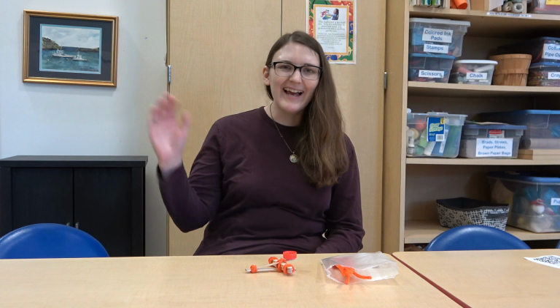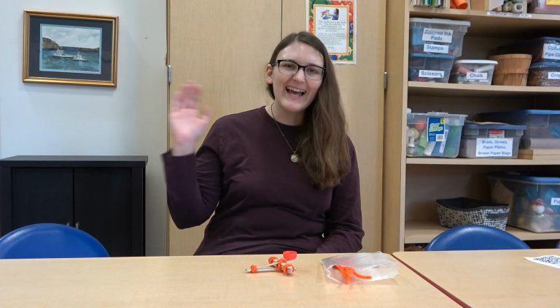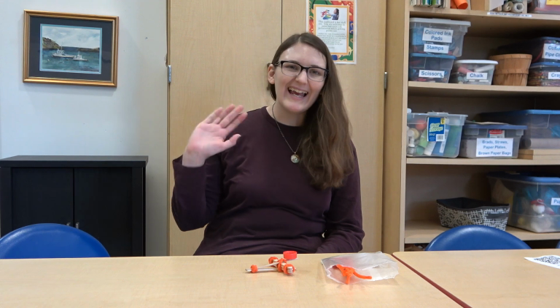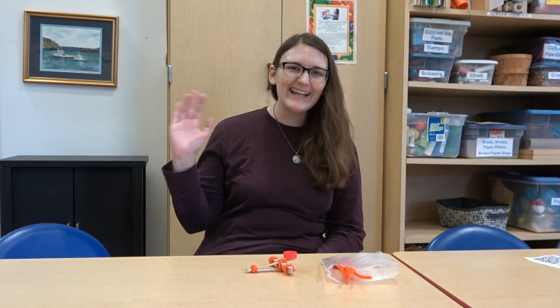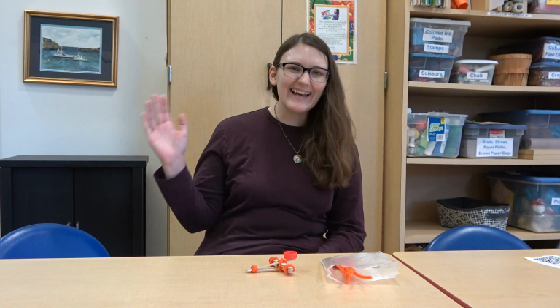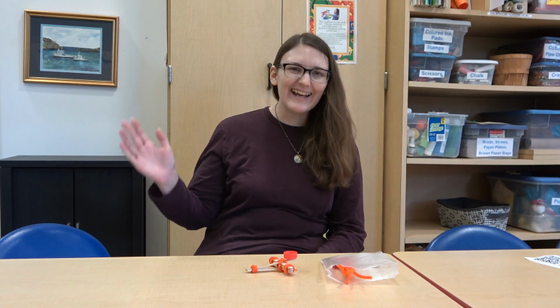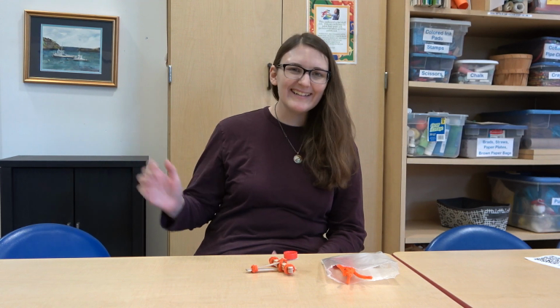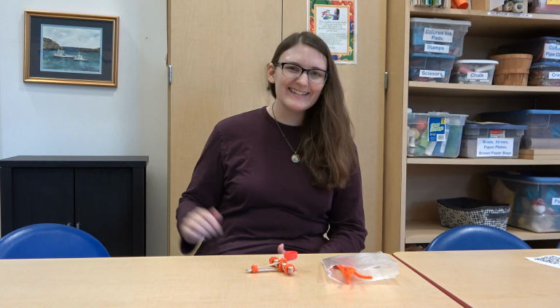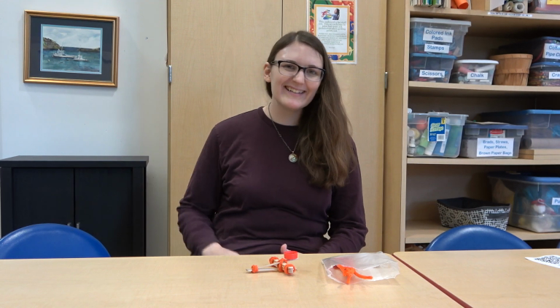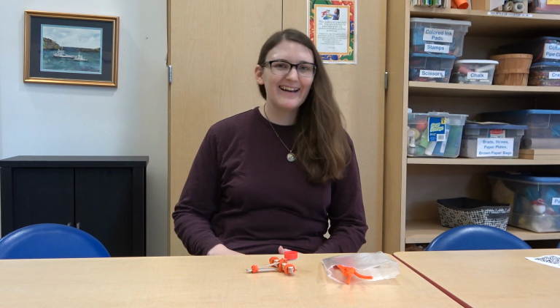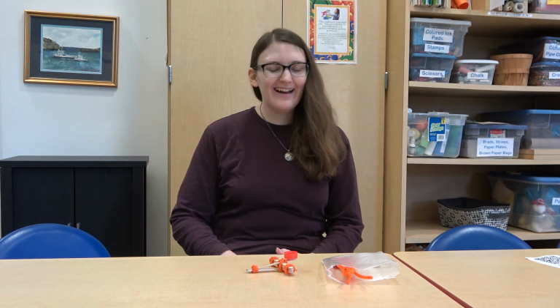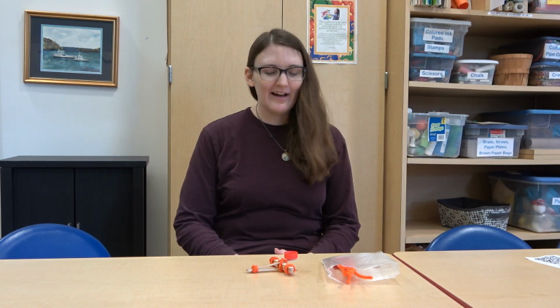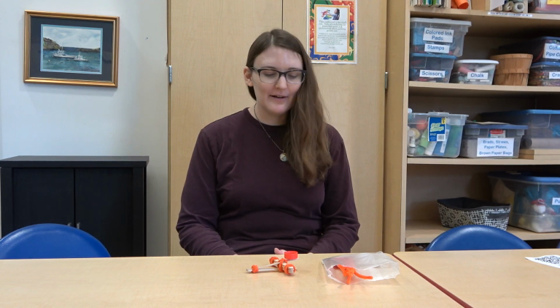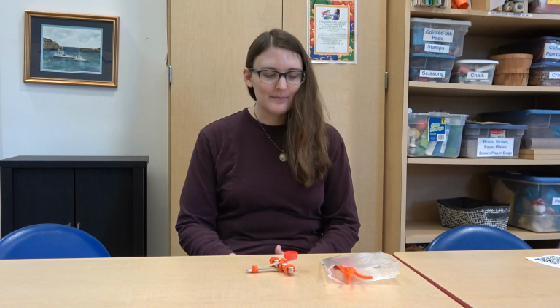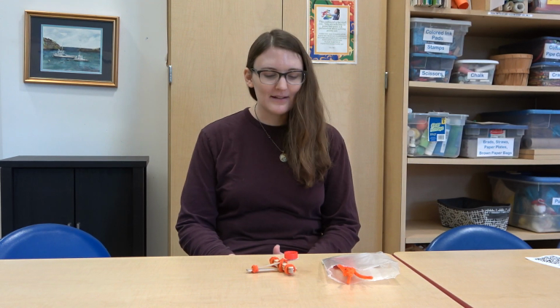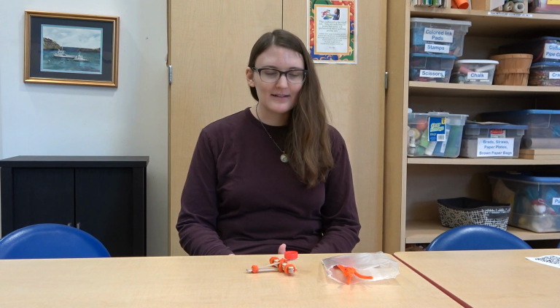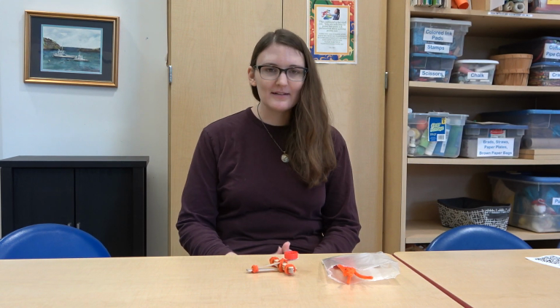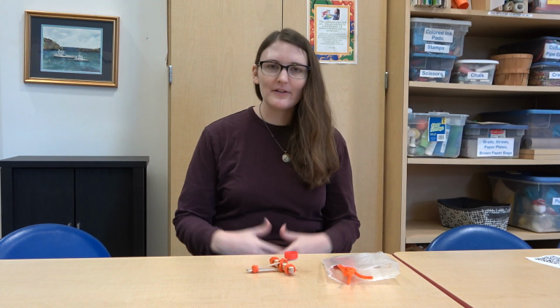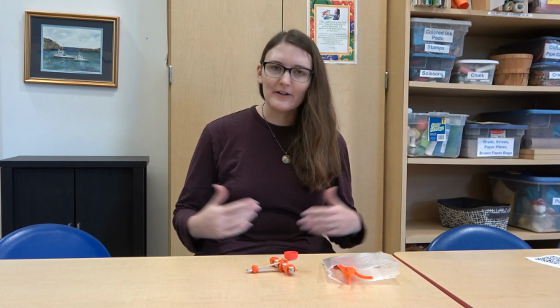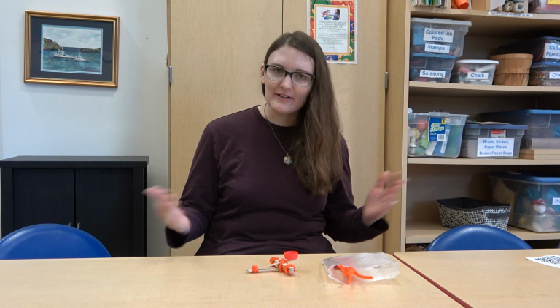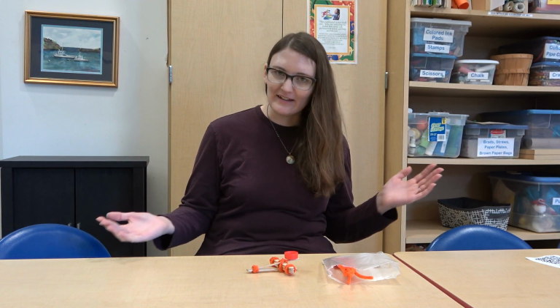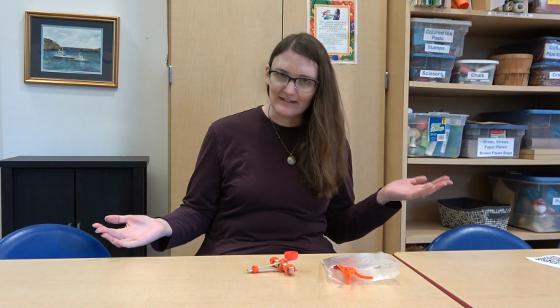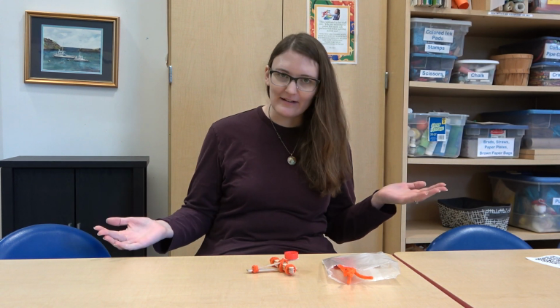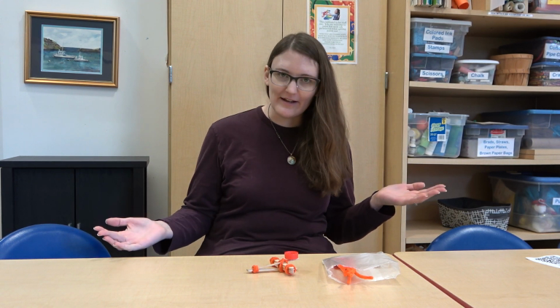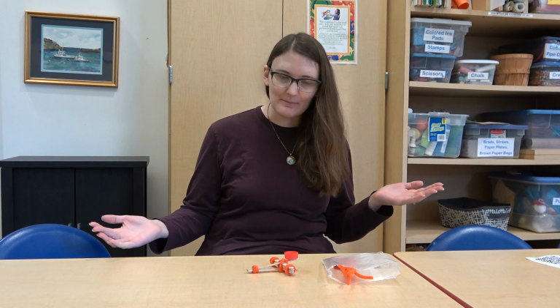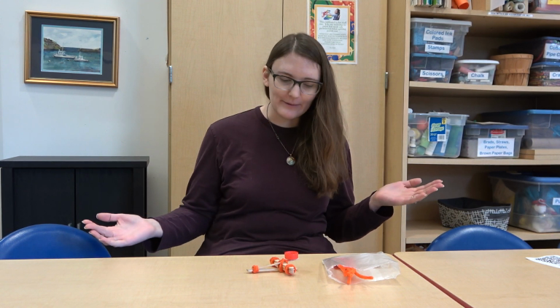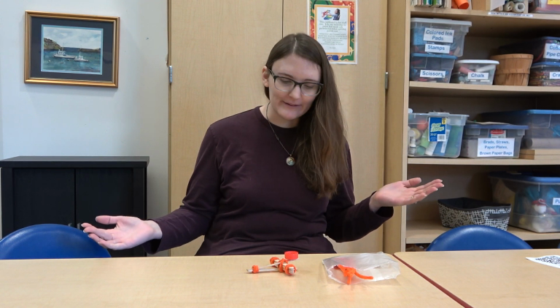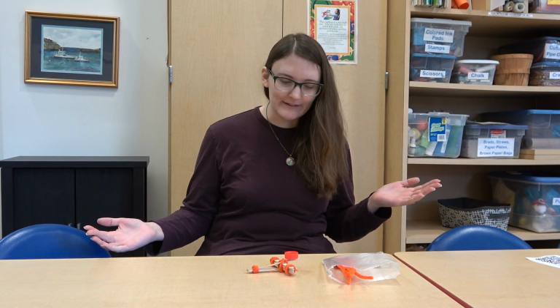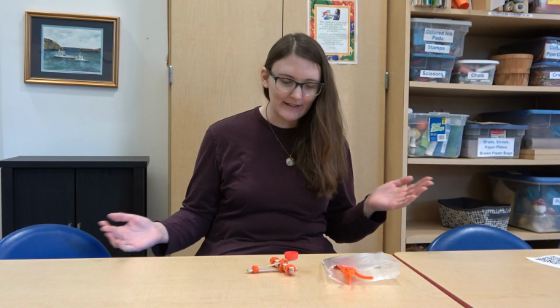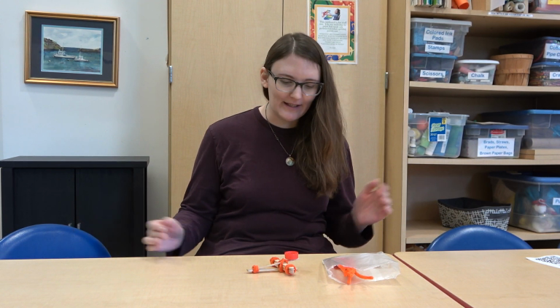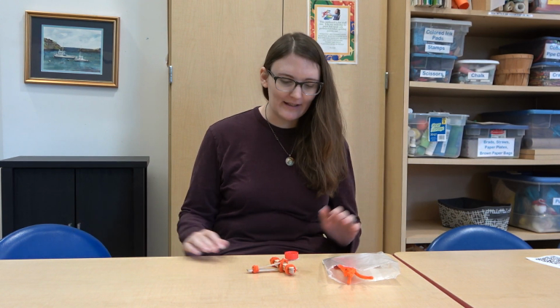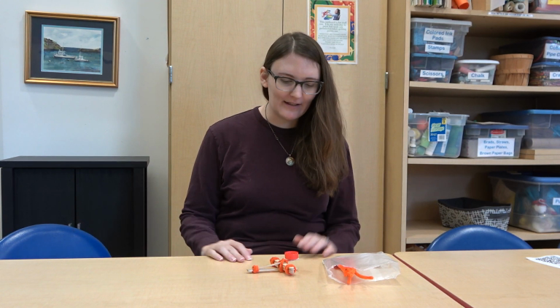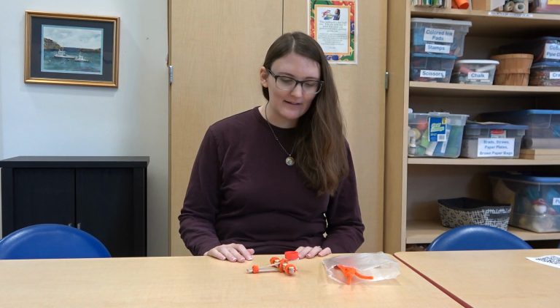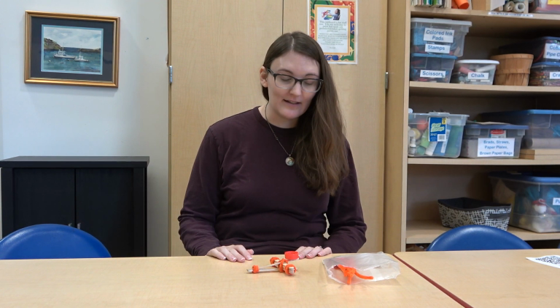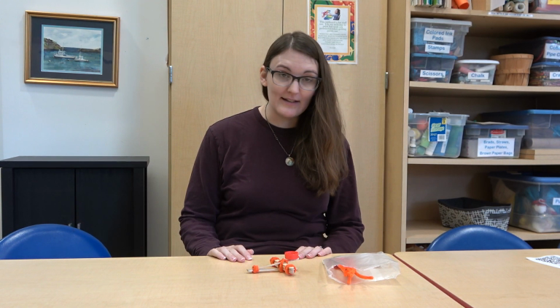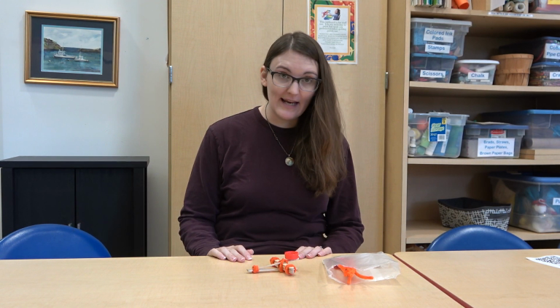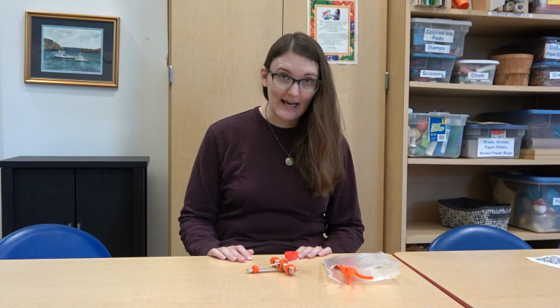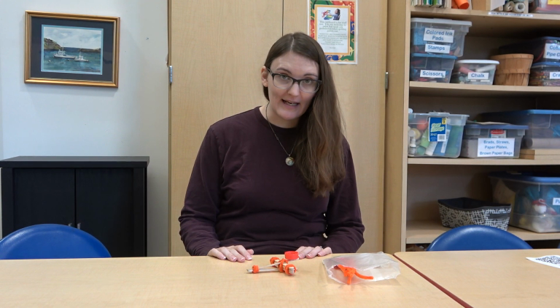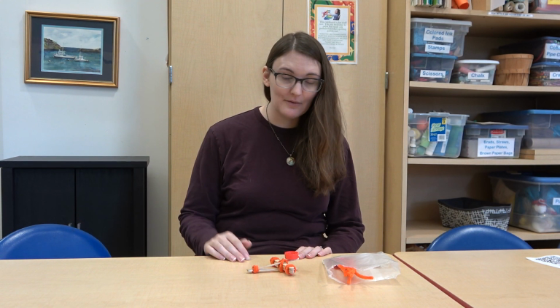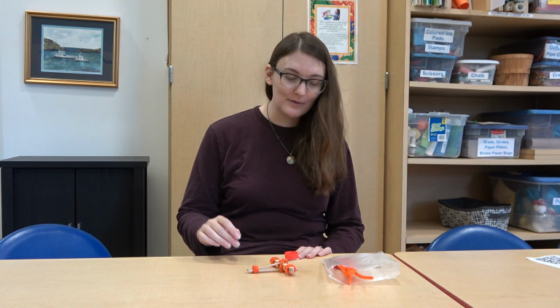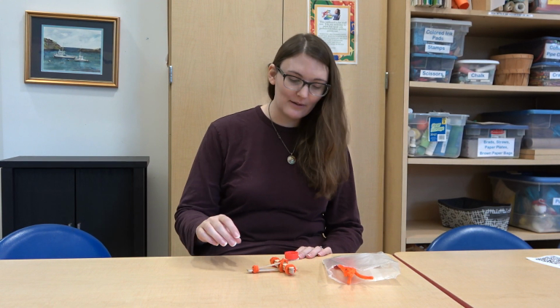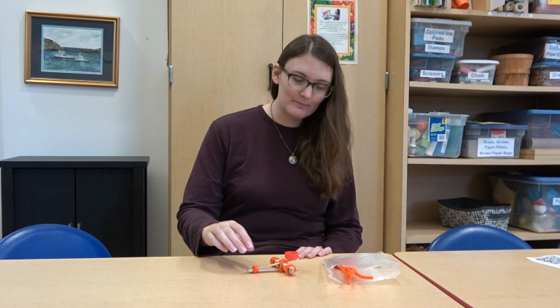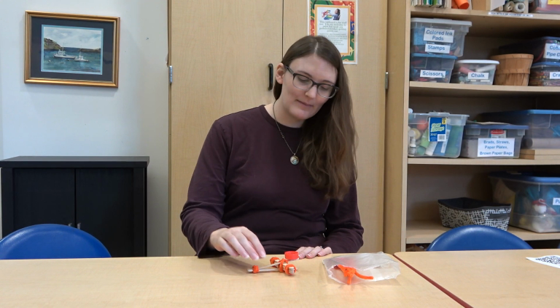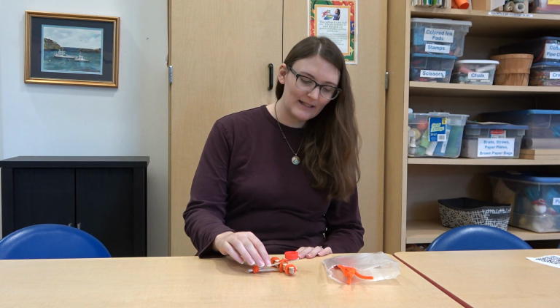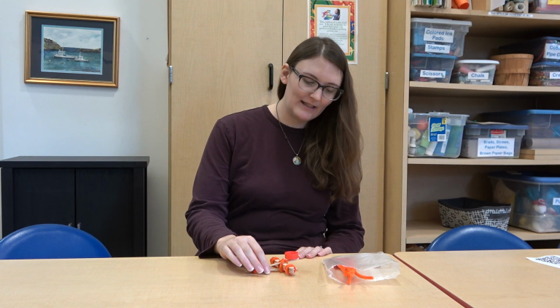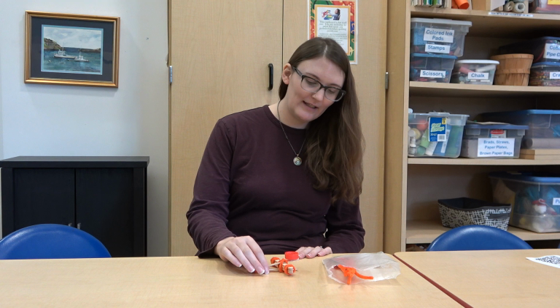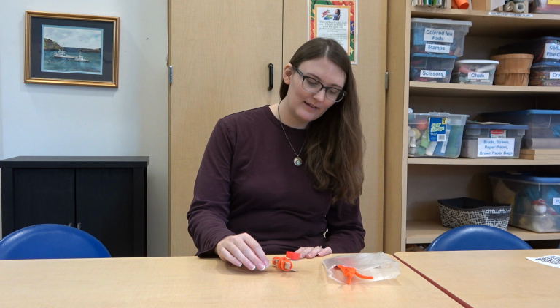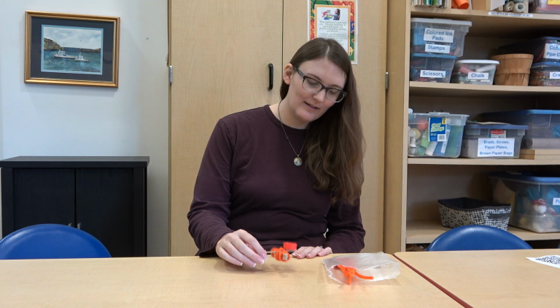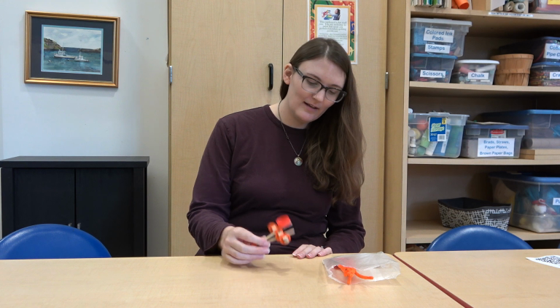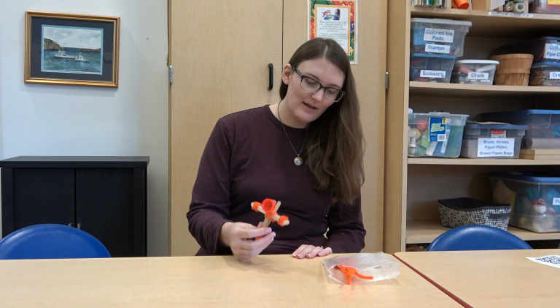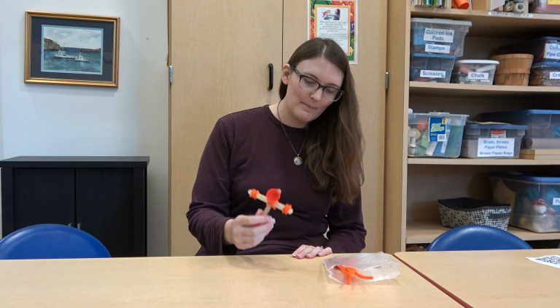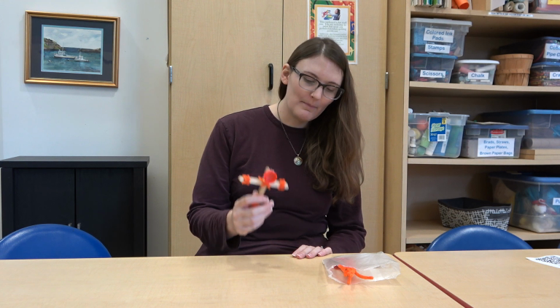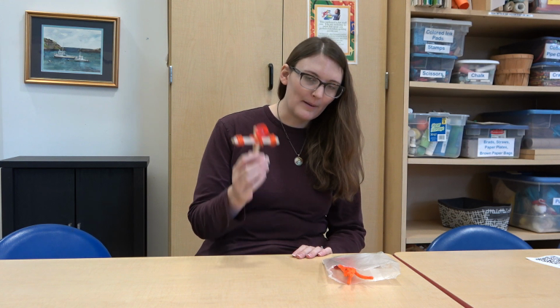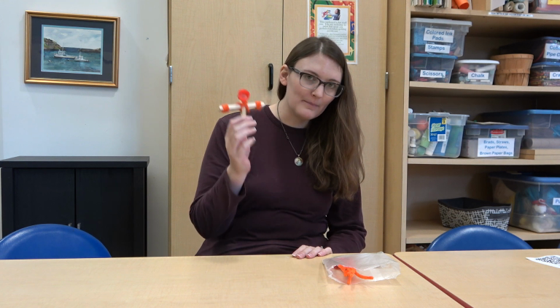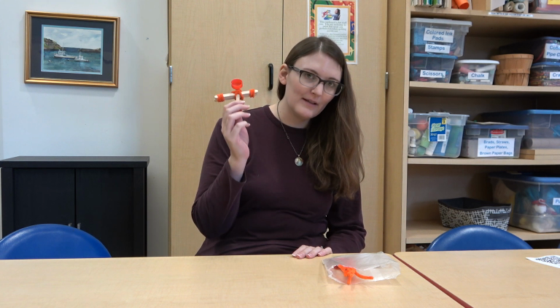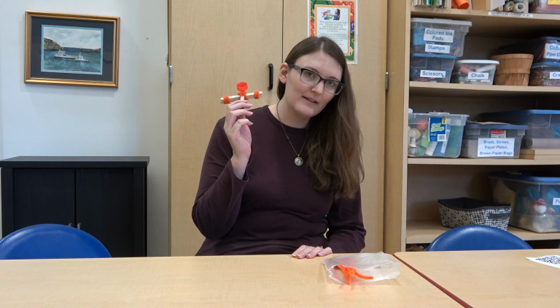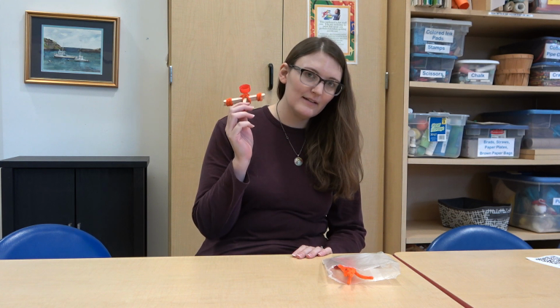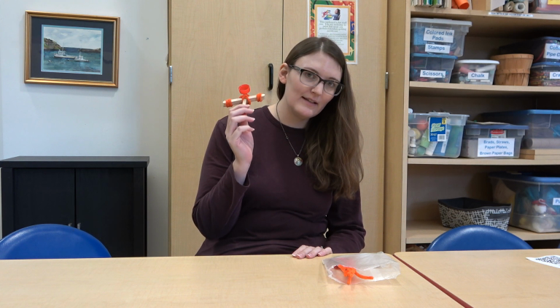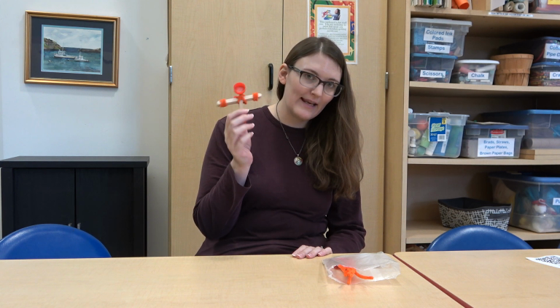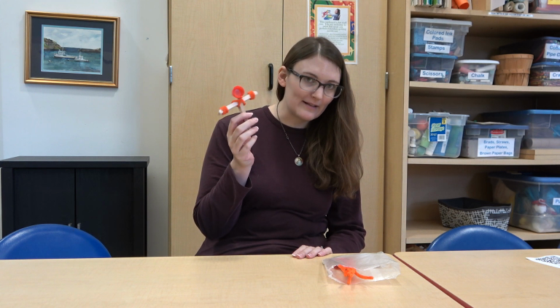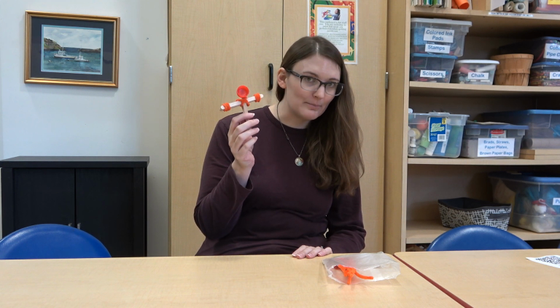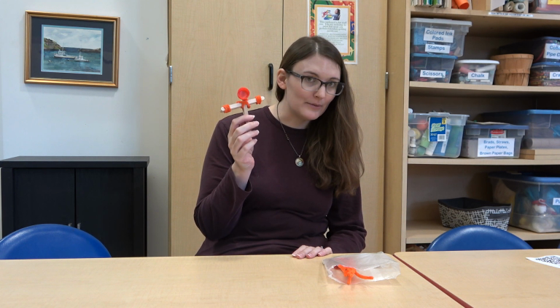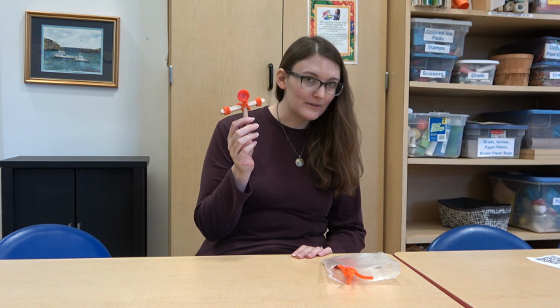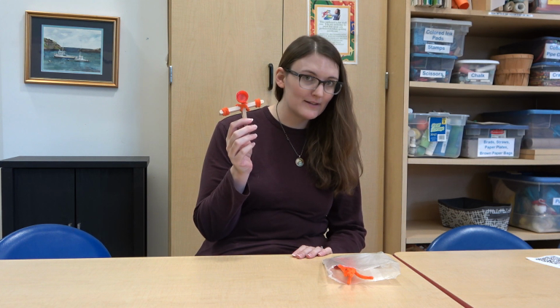Hey guys, this is Lauren at the library and today we are making pumpkin catapults.